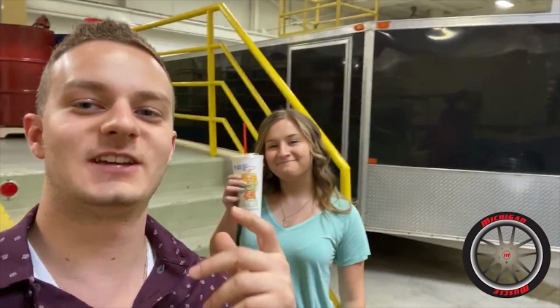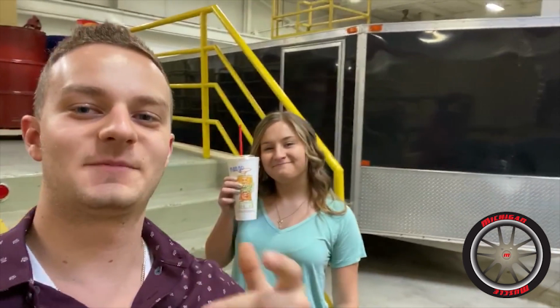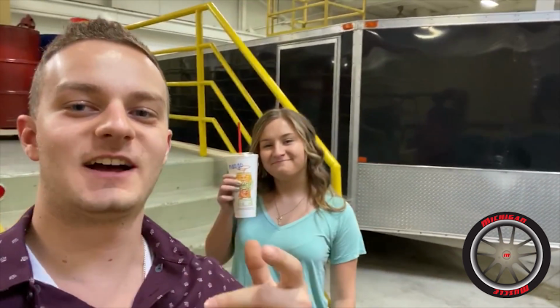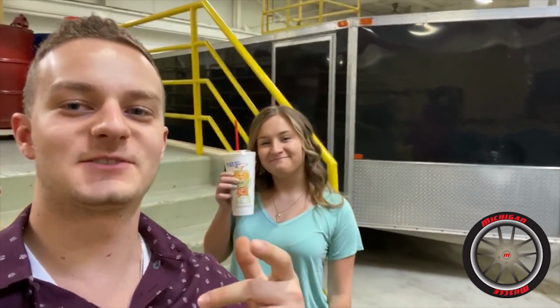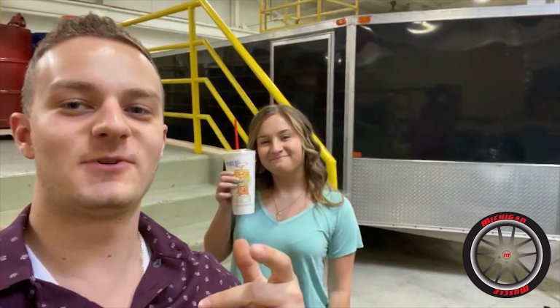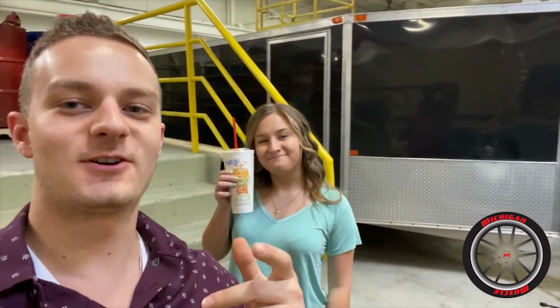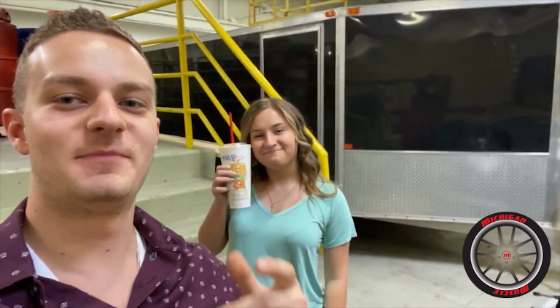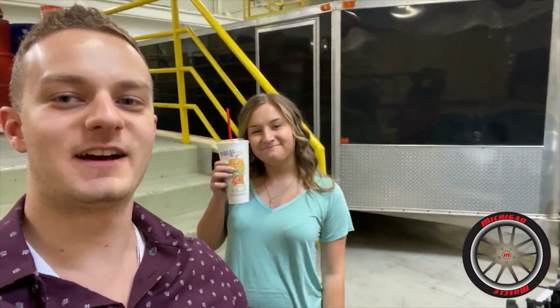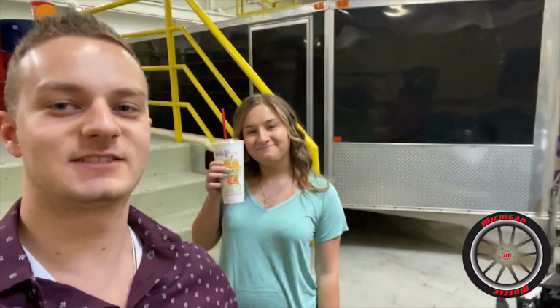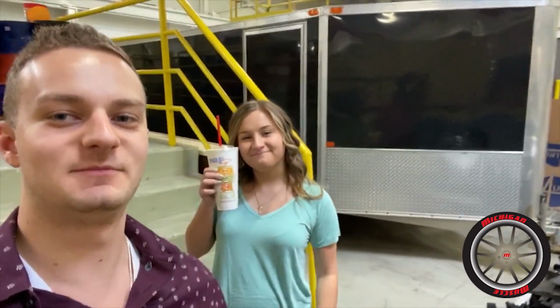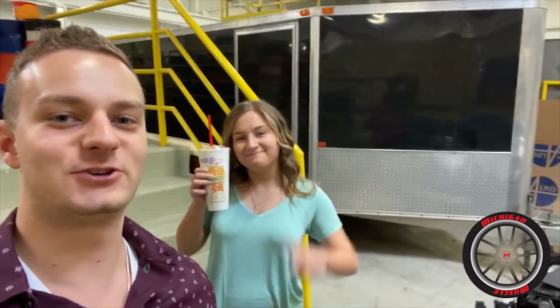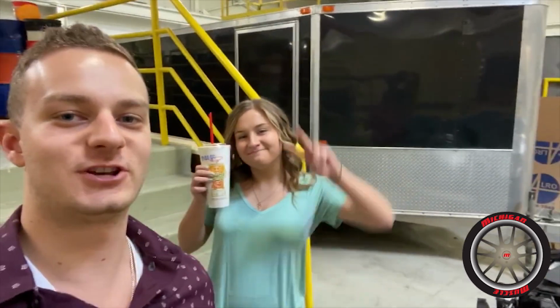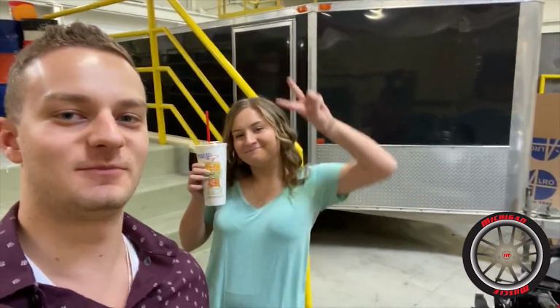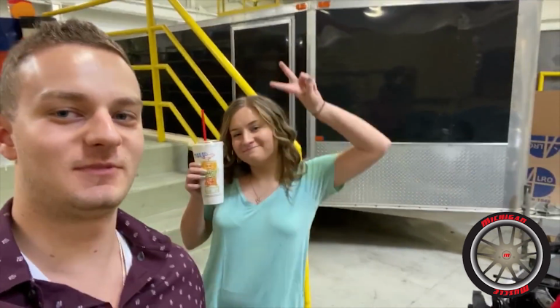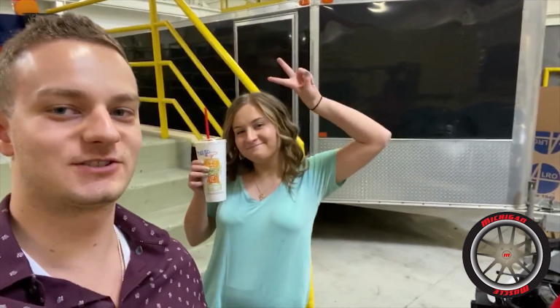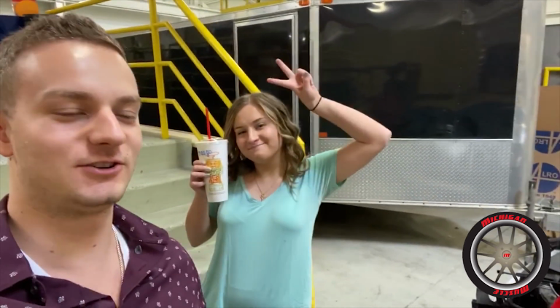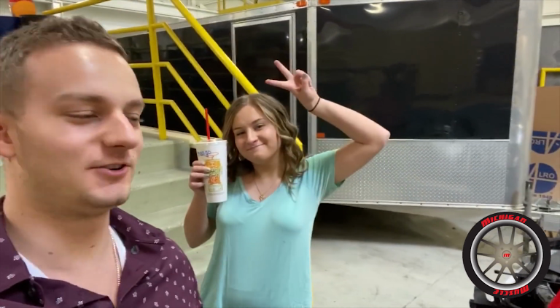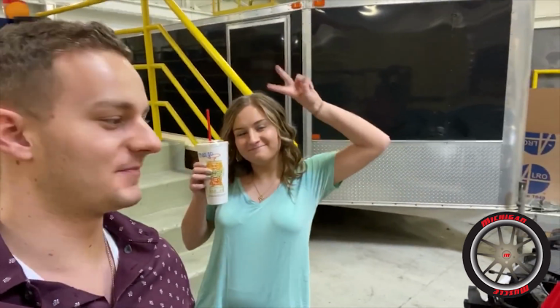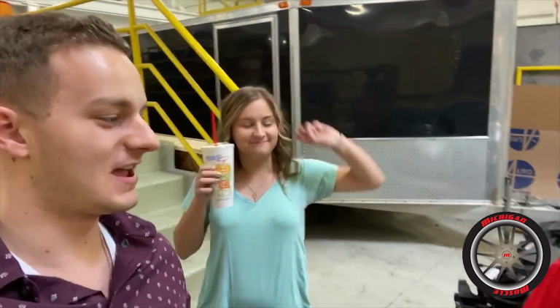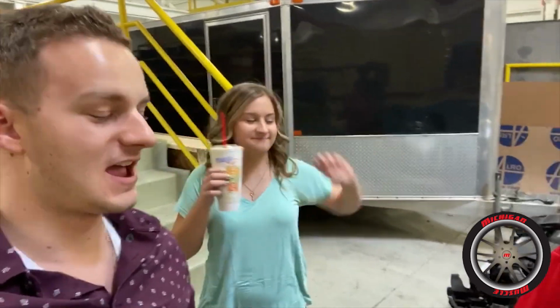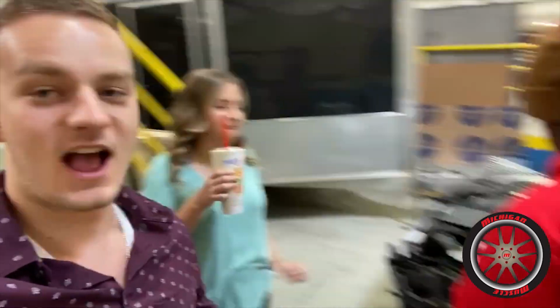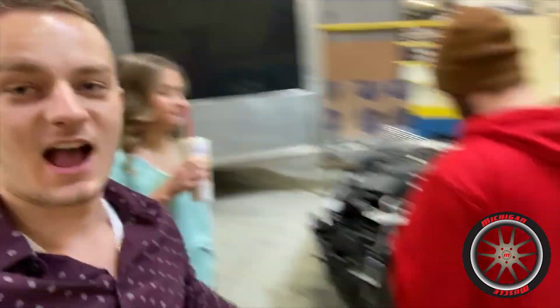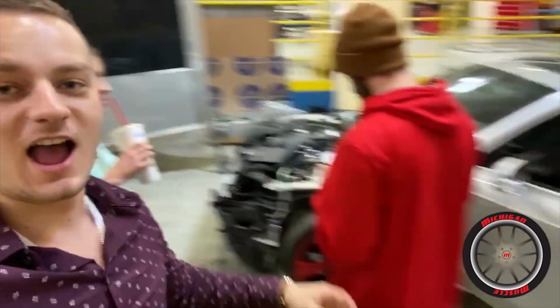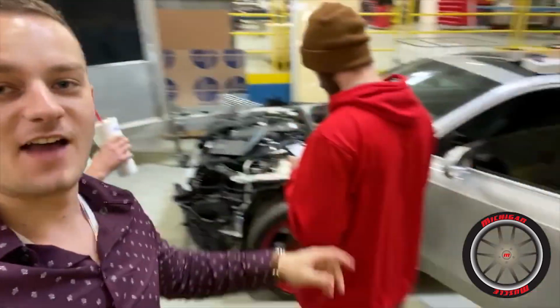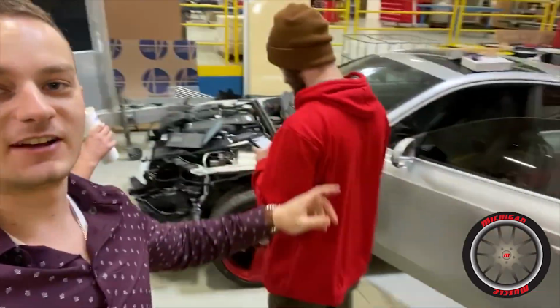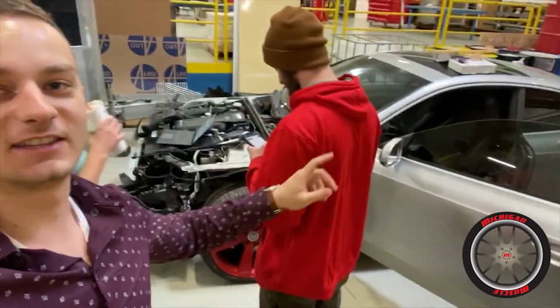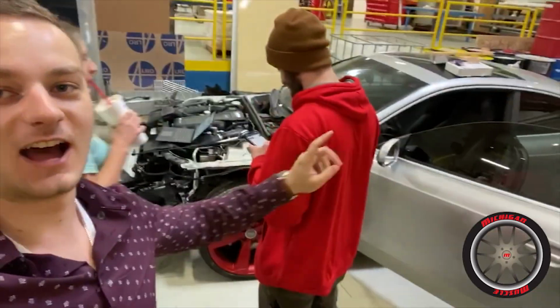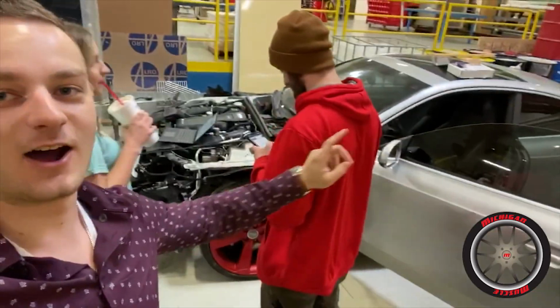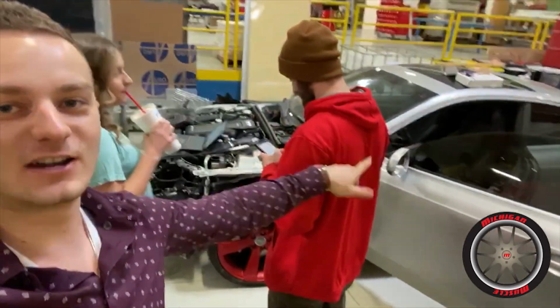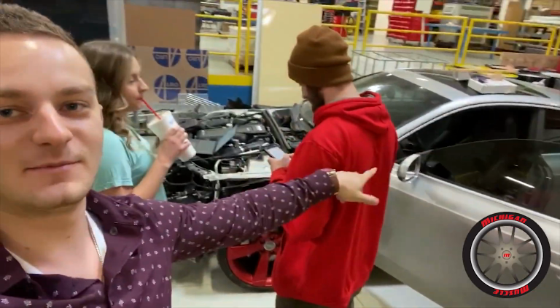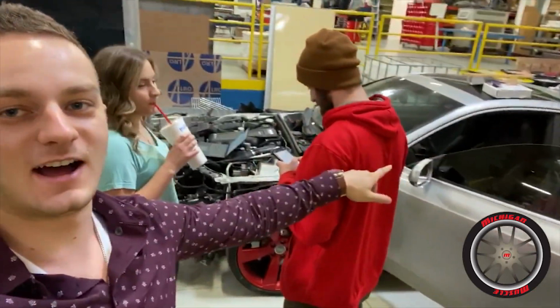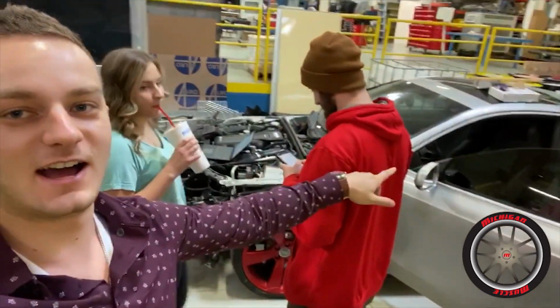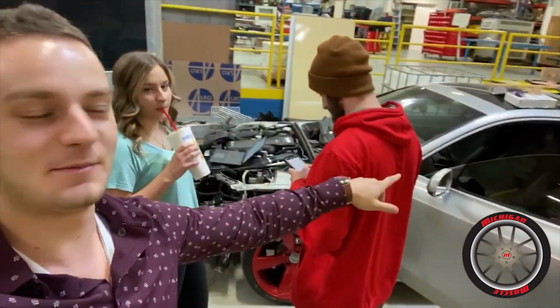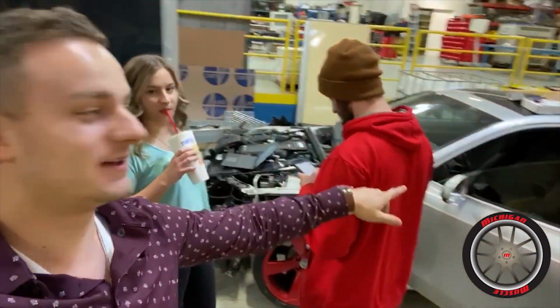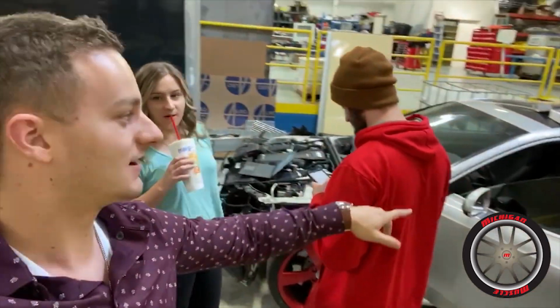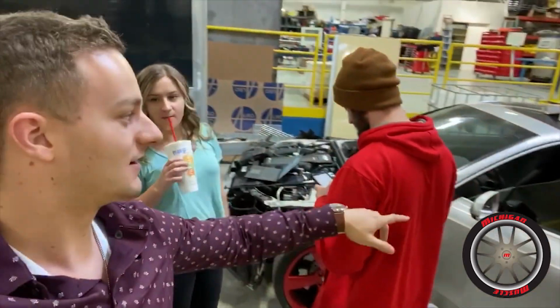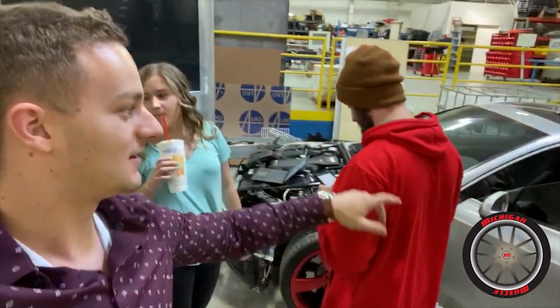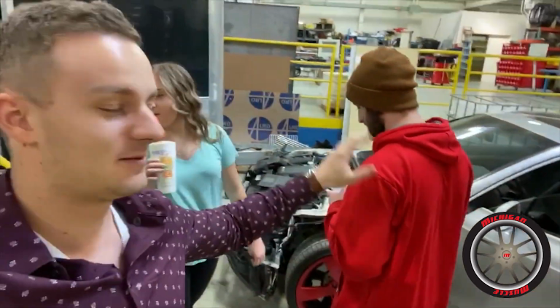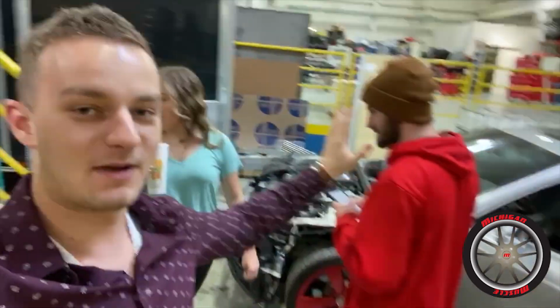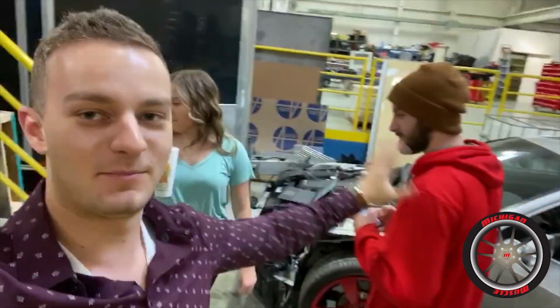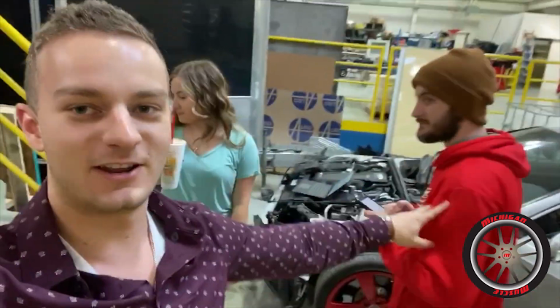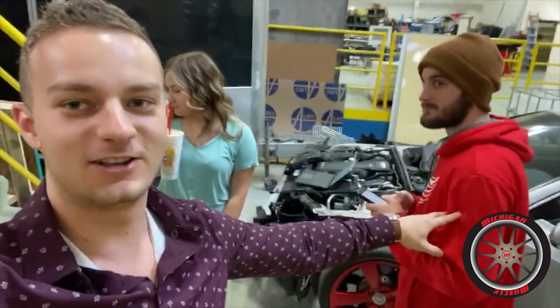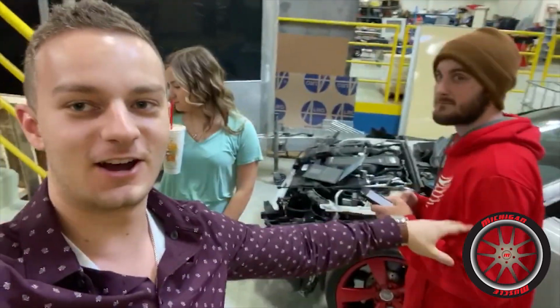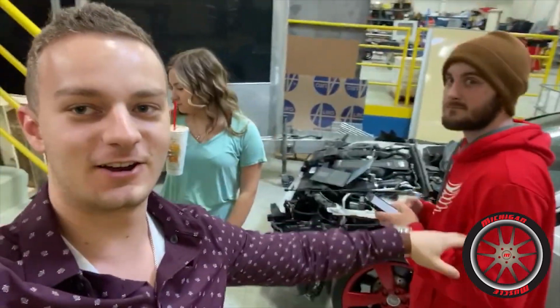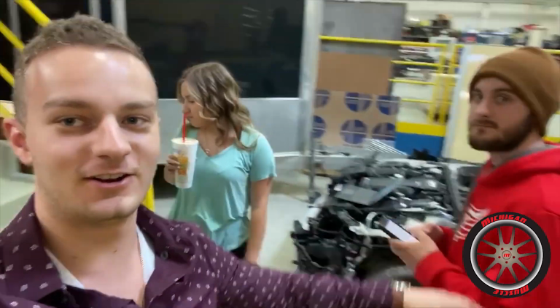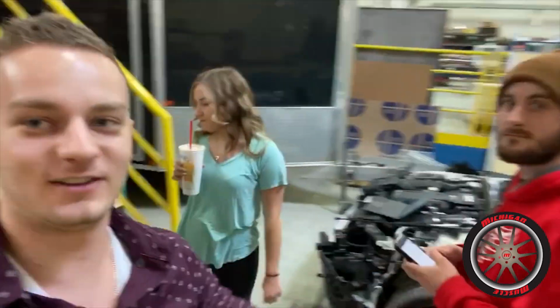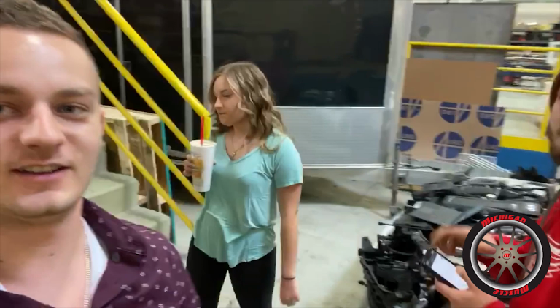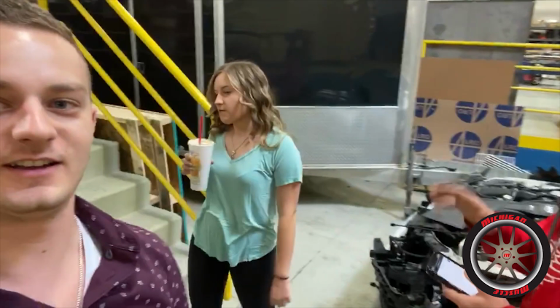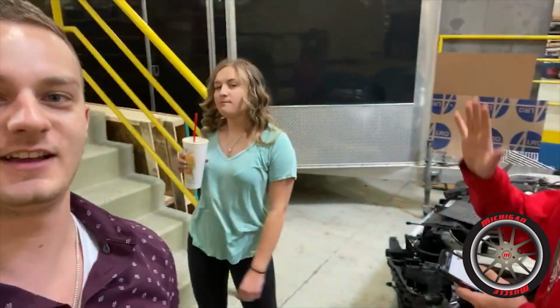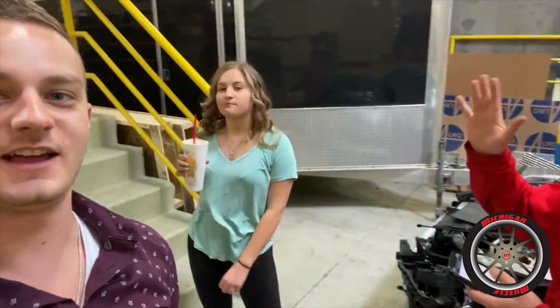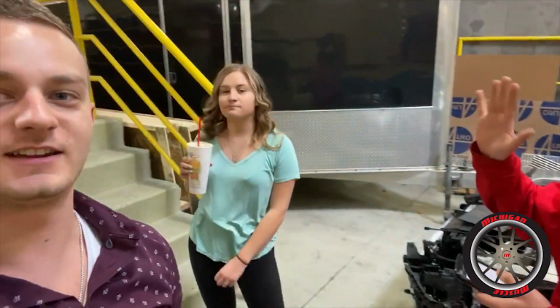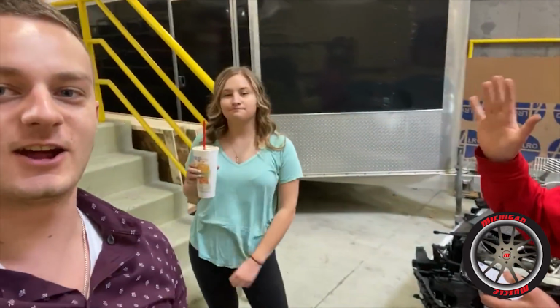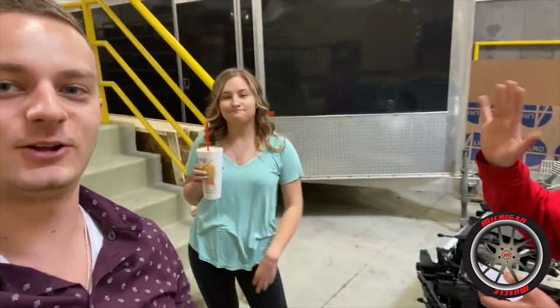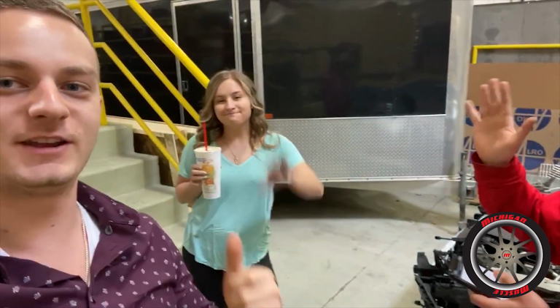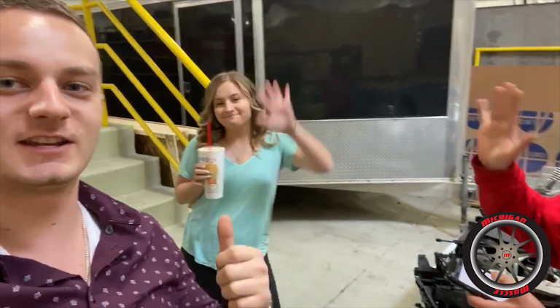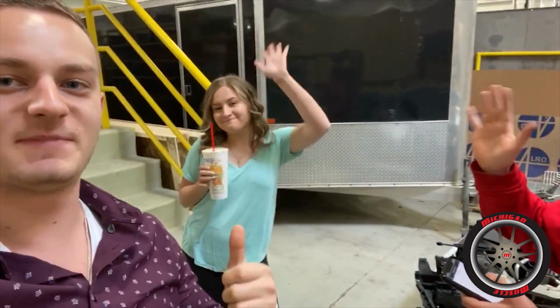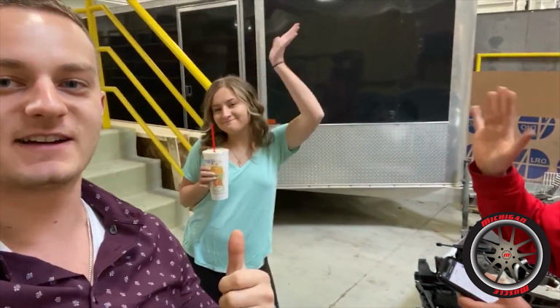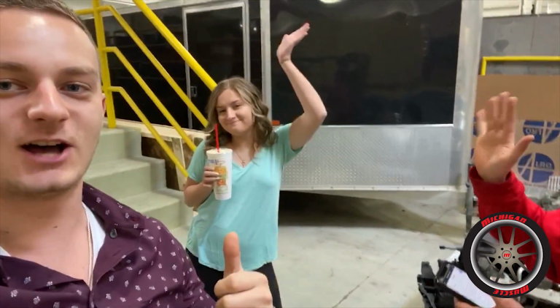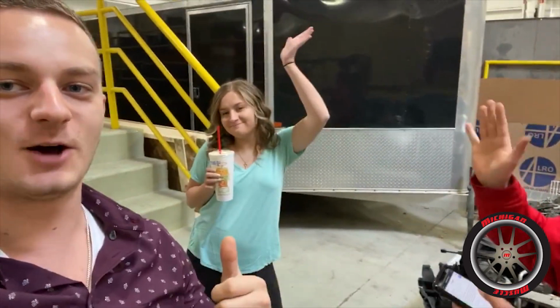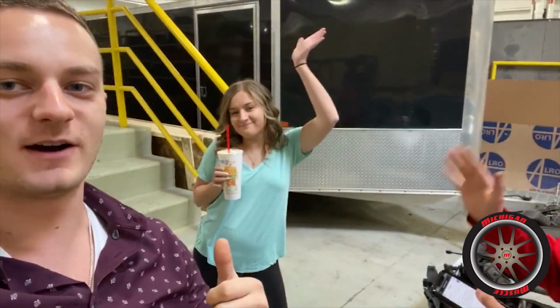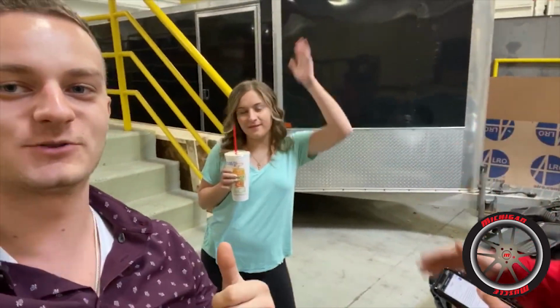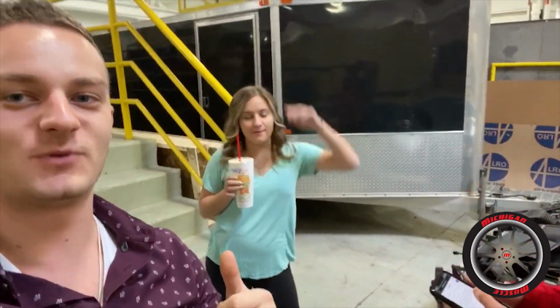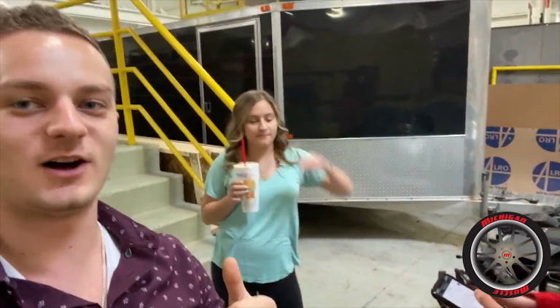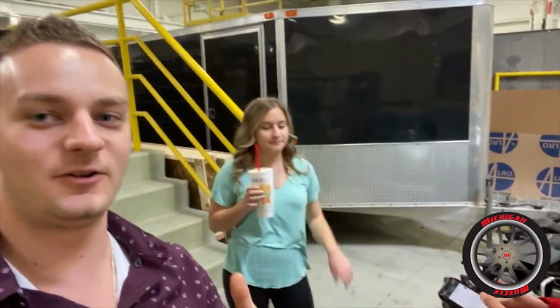What's up guys, welcome back to Michigan Muscle. I've got the Audi behind me, and my buddy Gunner and Karolina are back to help out as well.